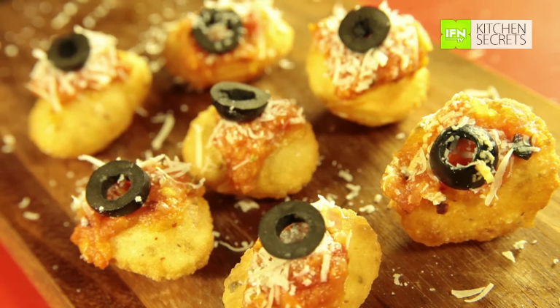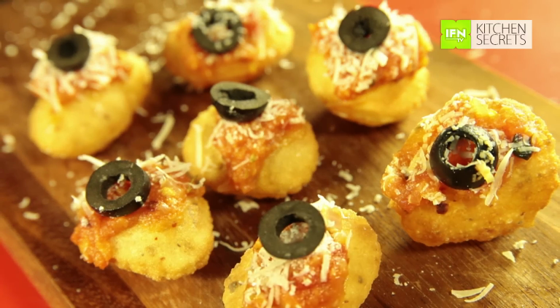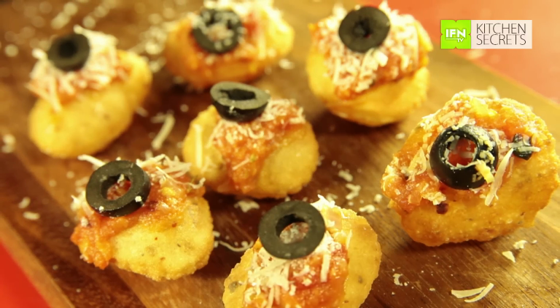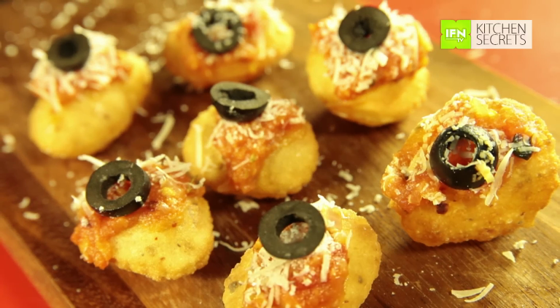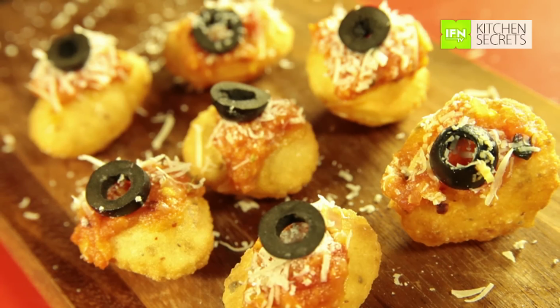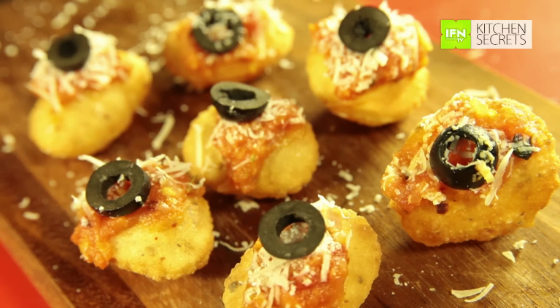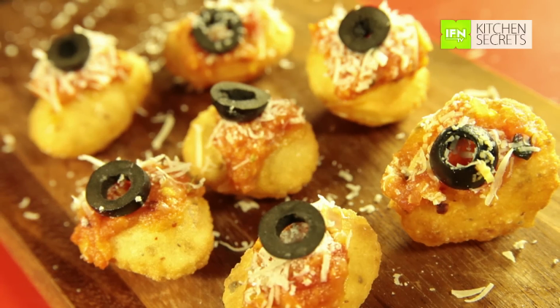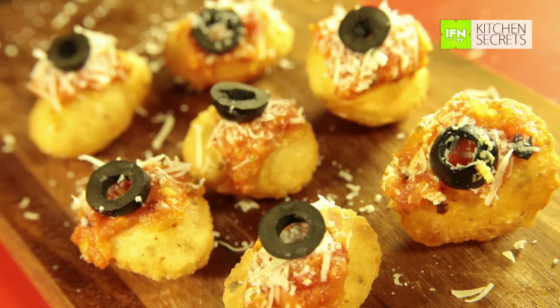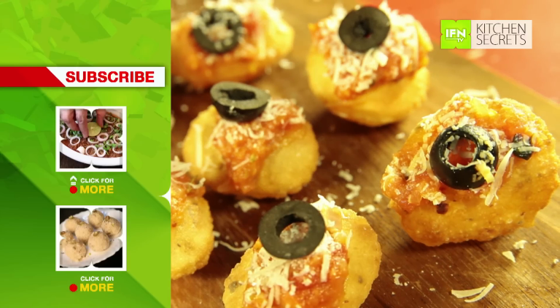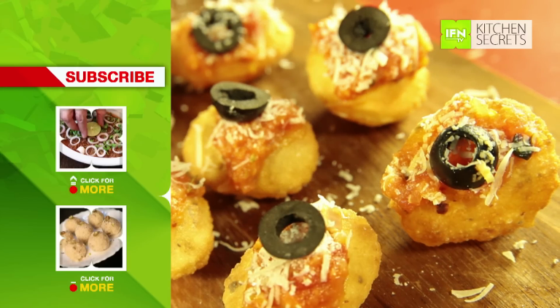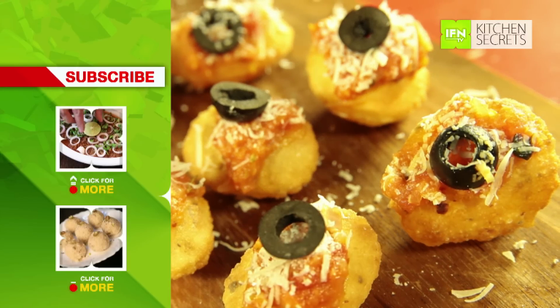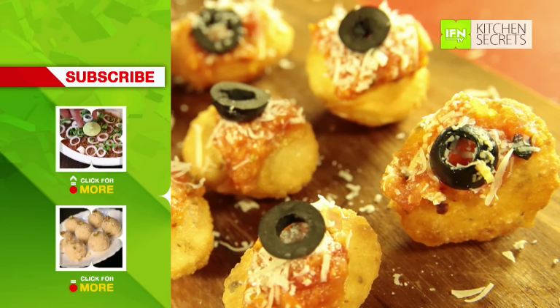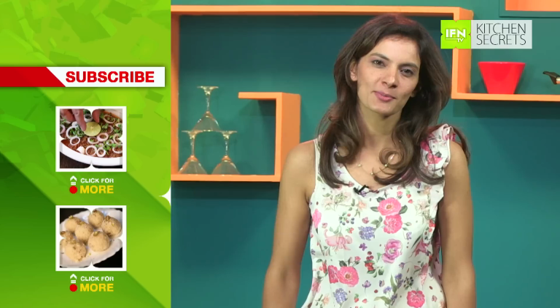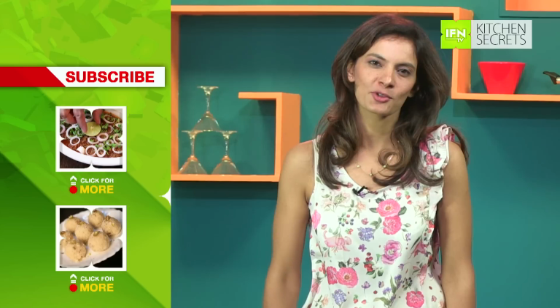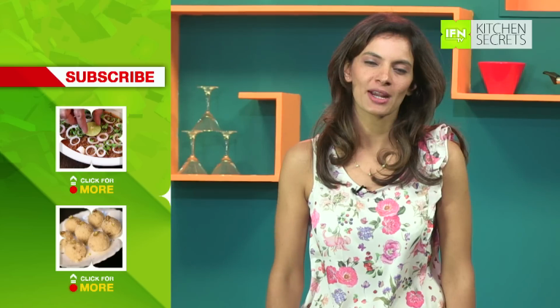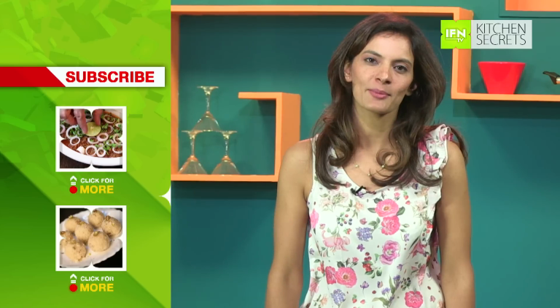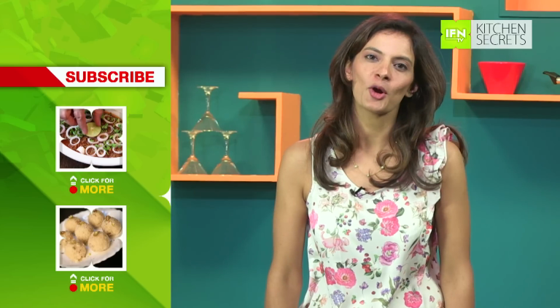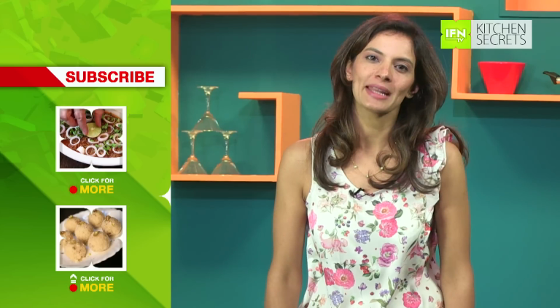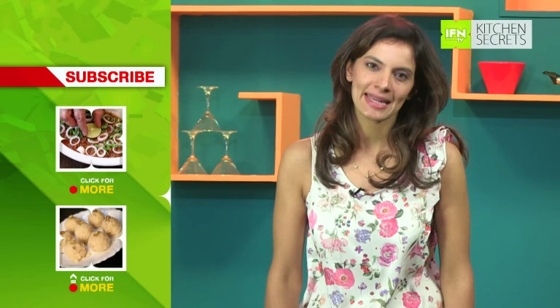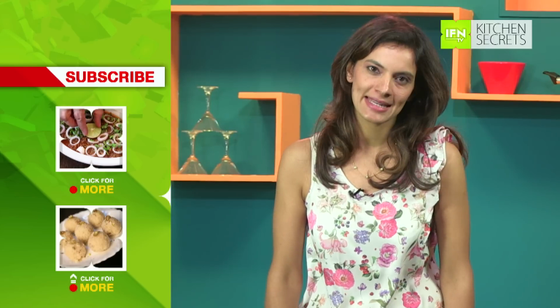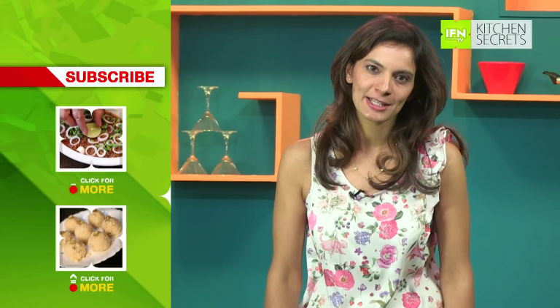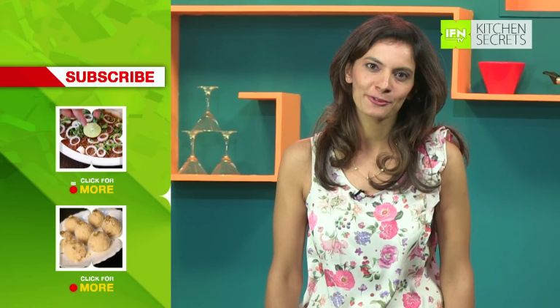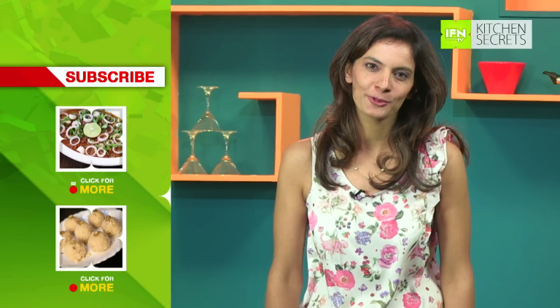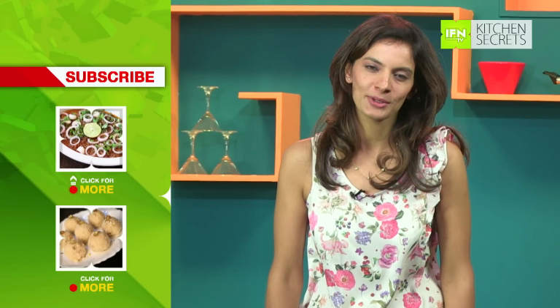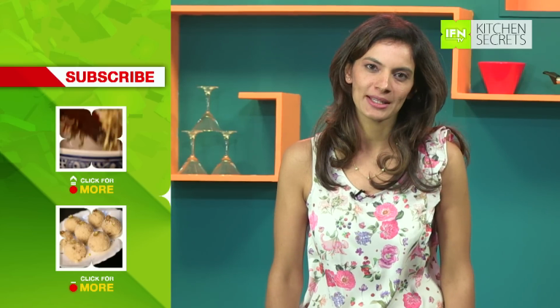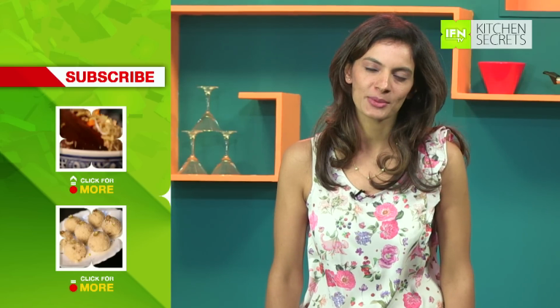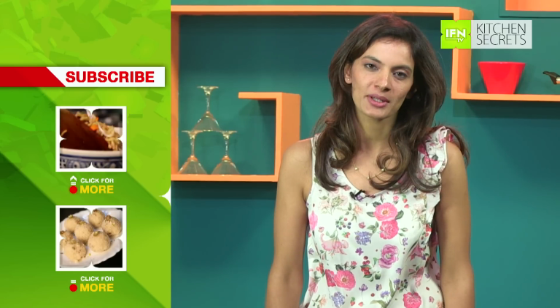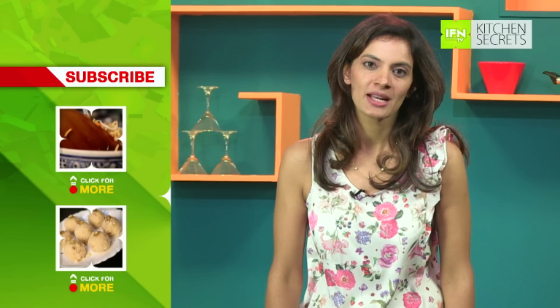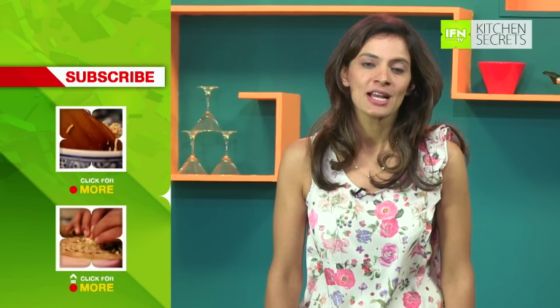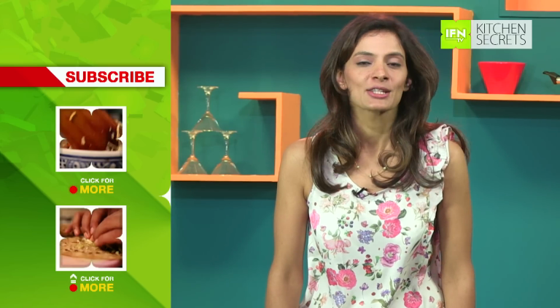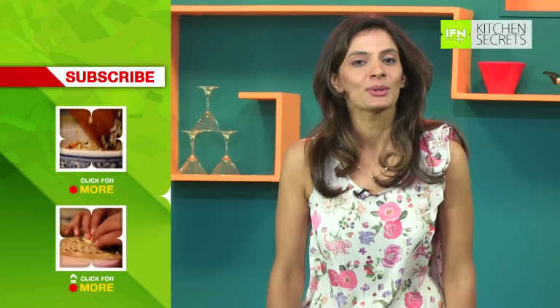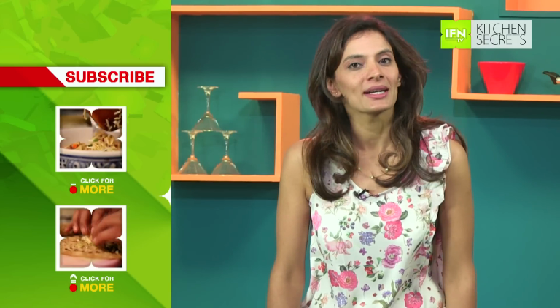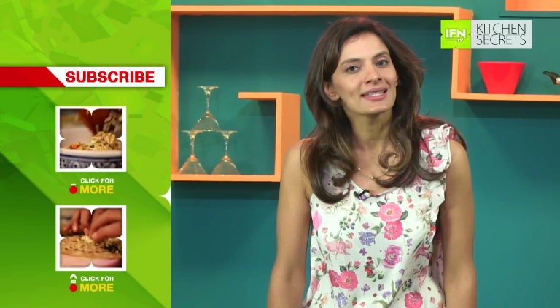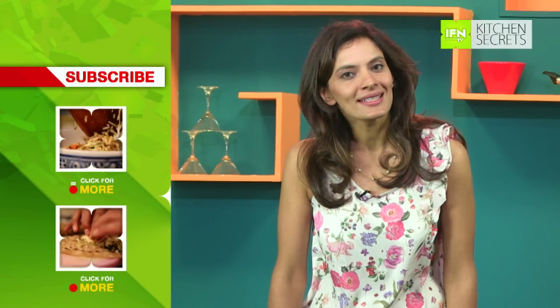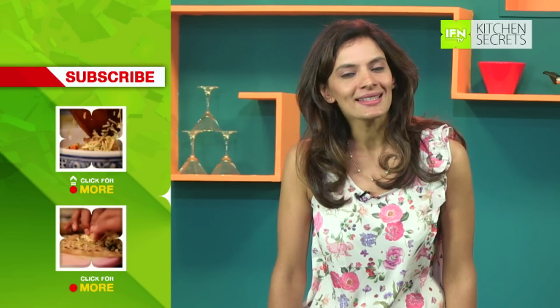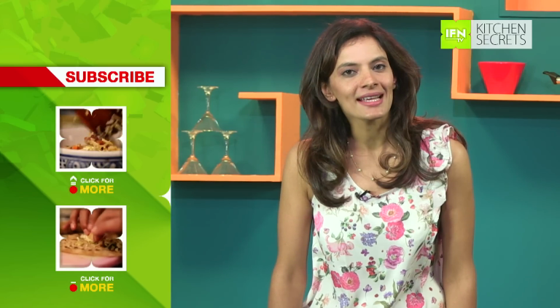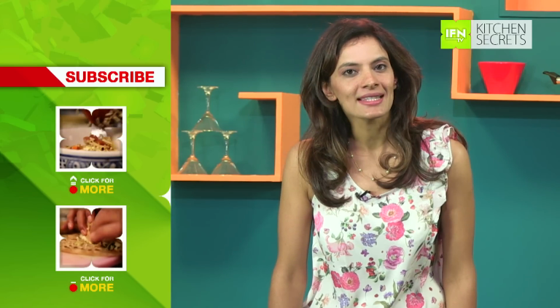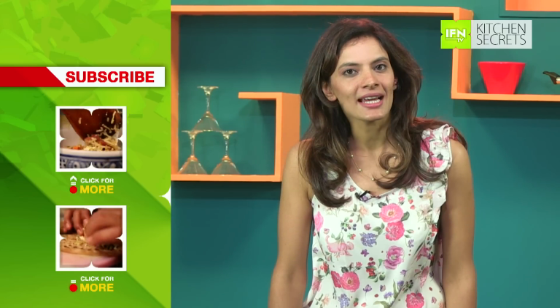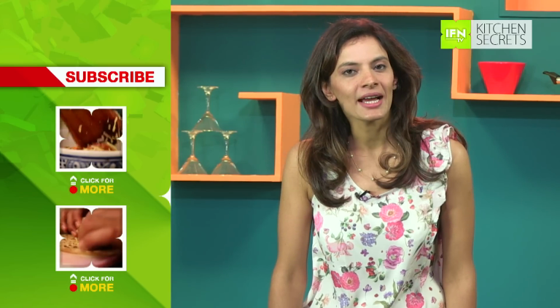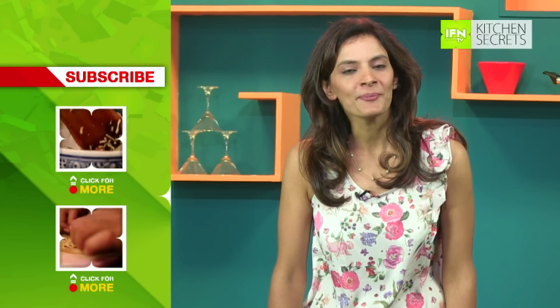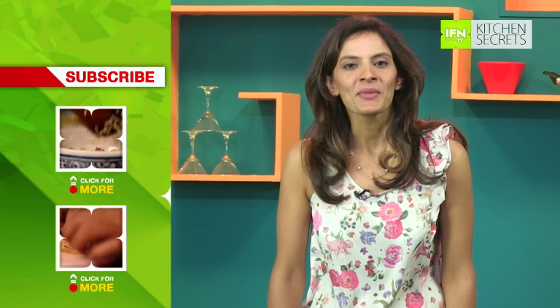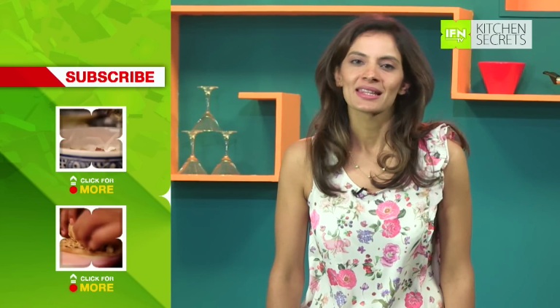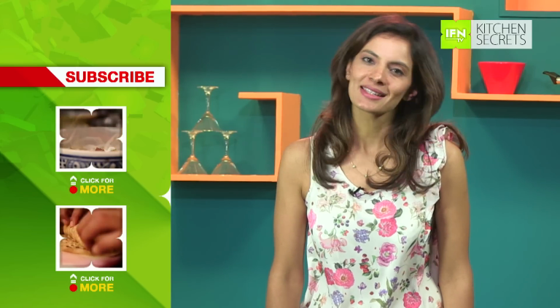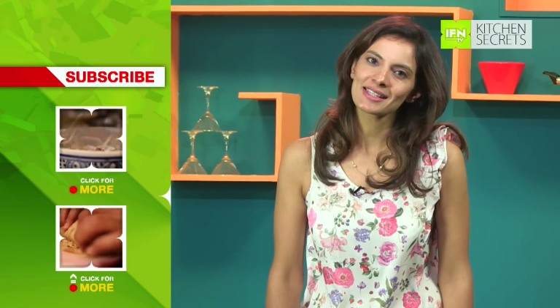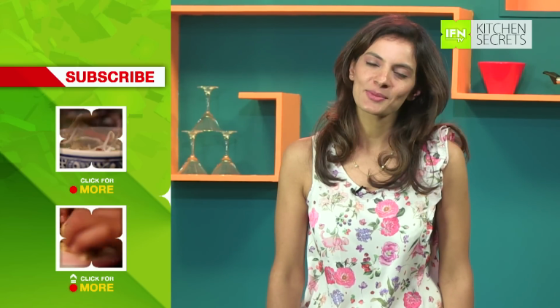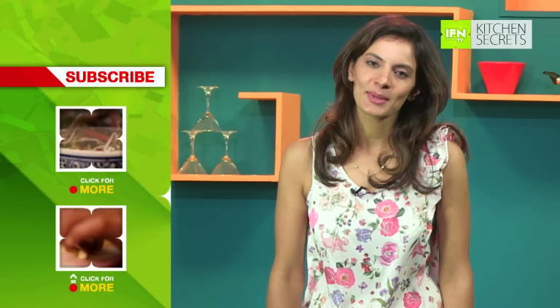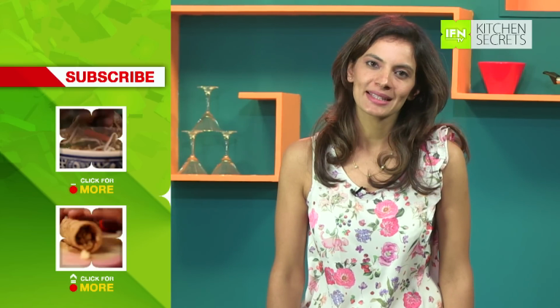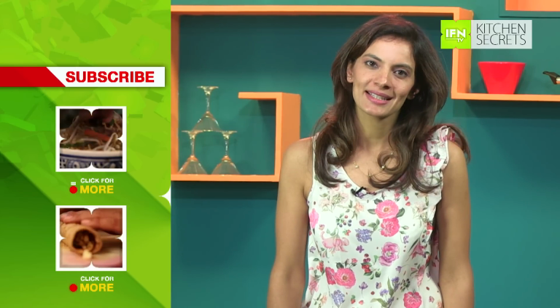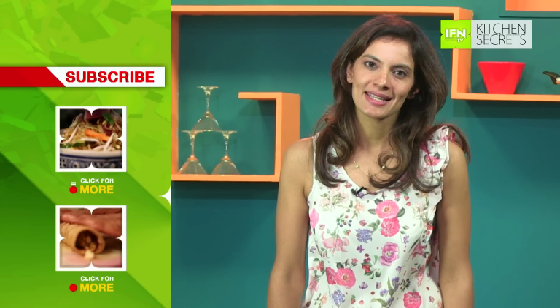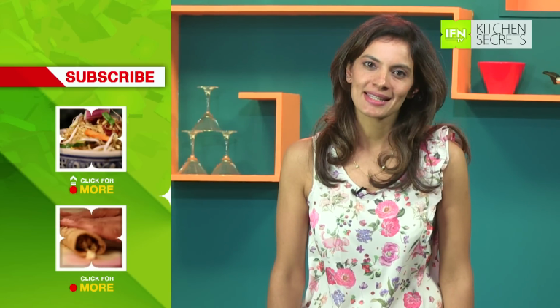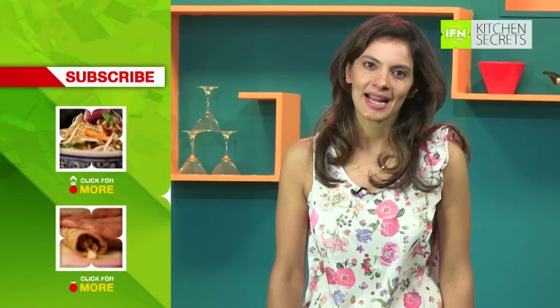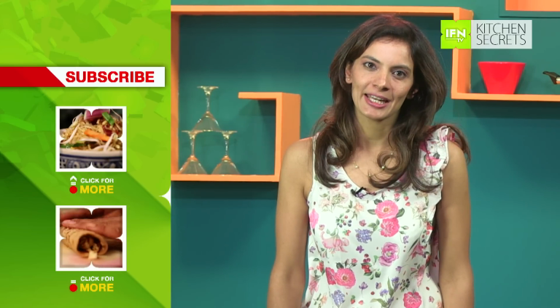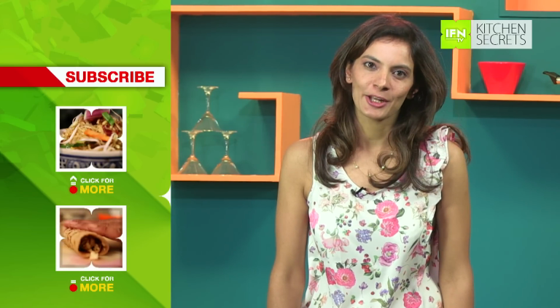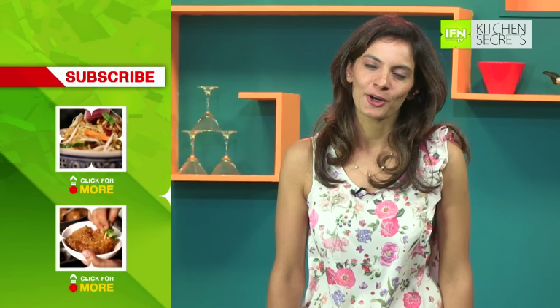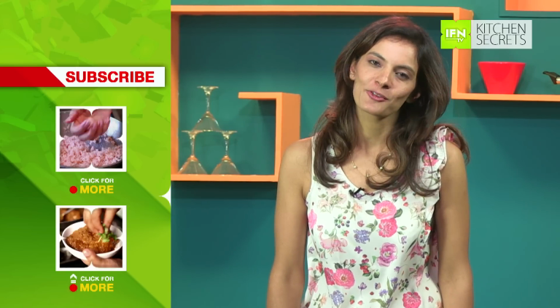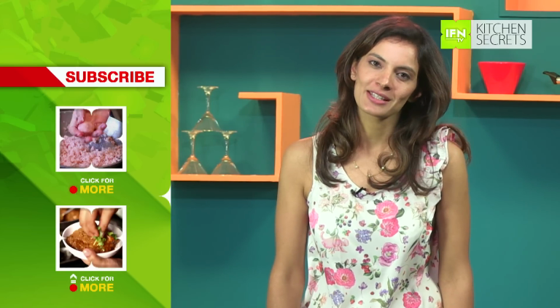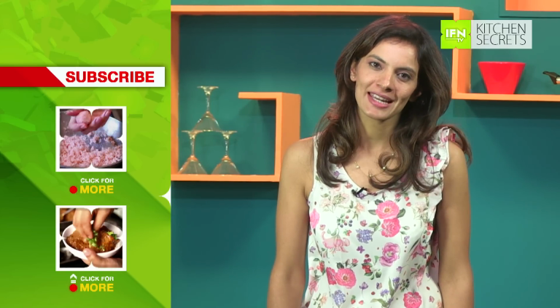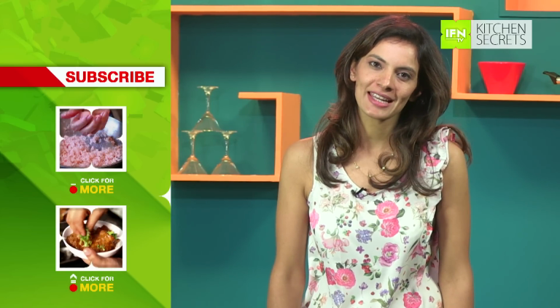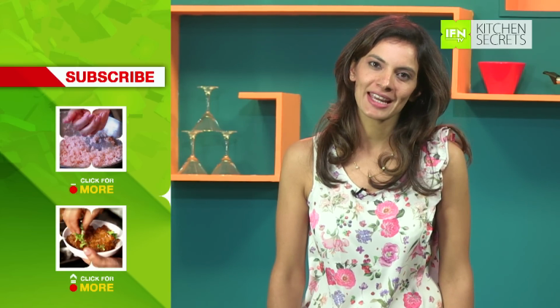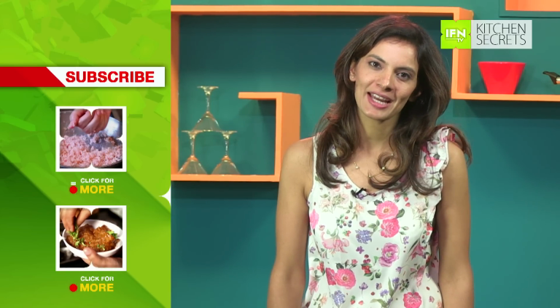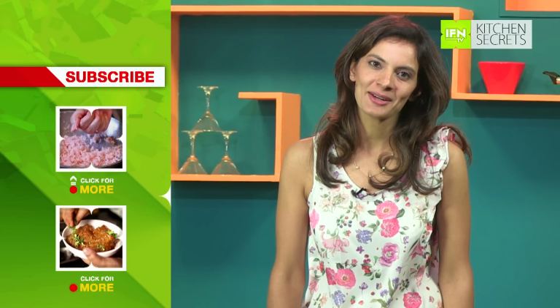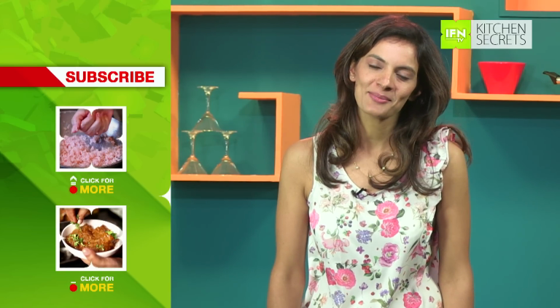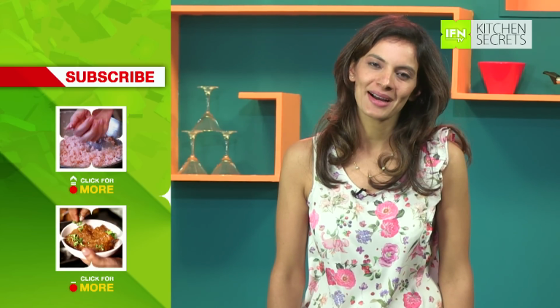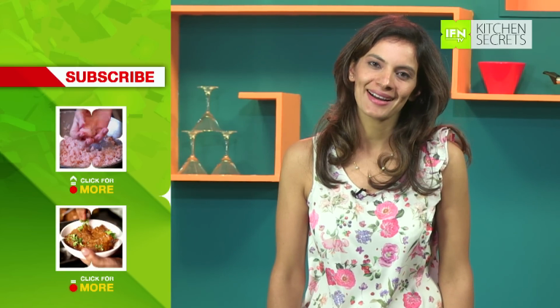Don't forget to subscribe on India Food Network. Until next time, this is Maithali signing off. Take care. Bye.